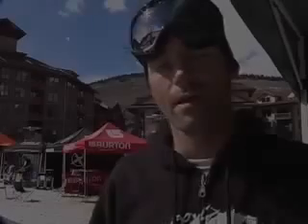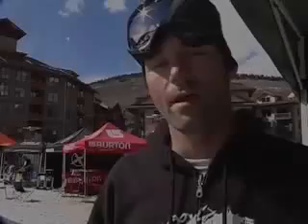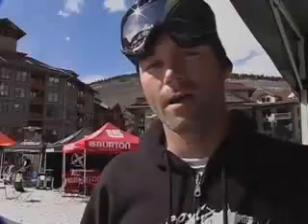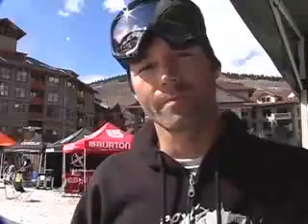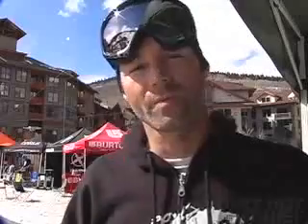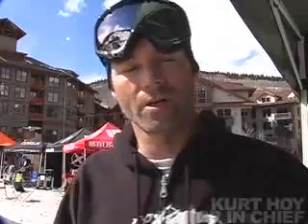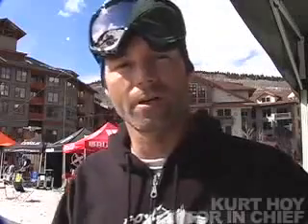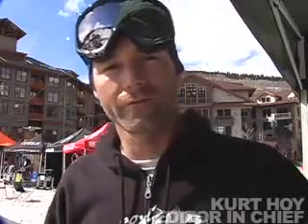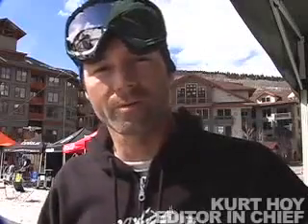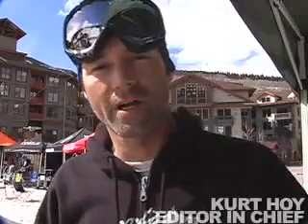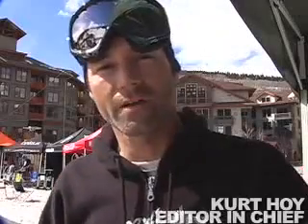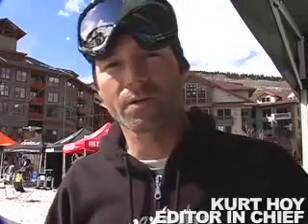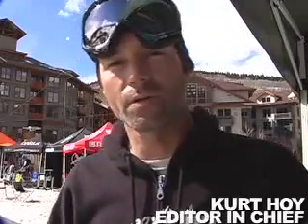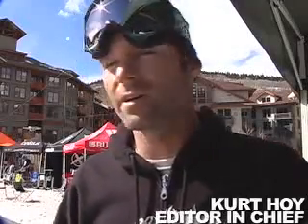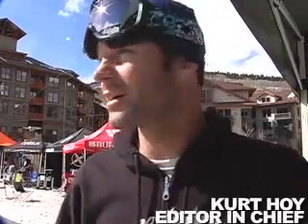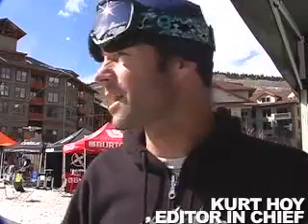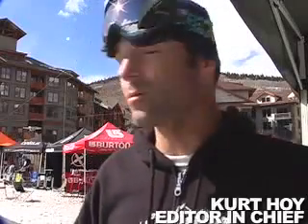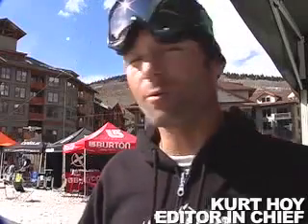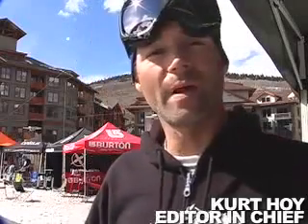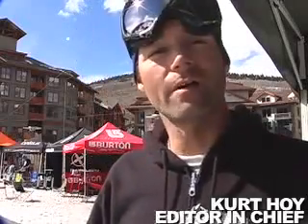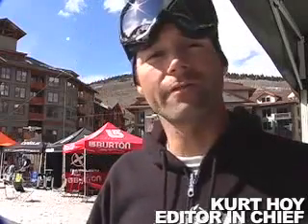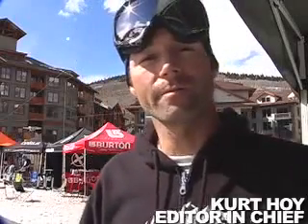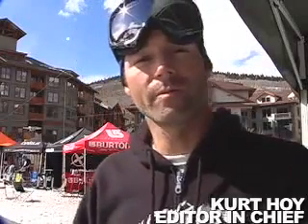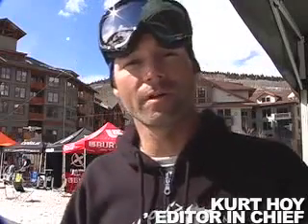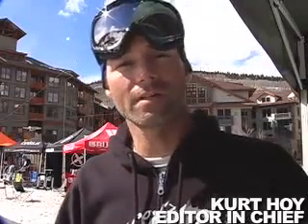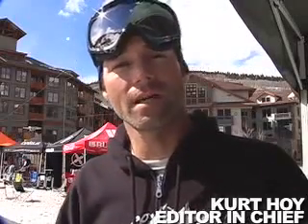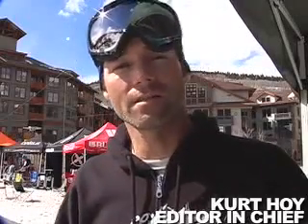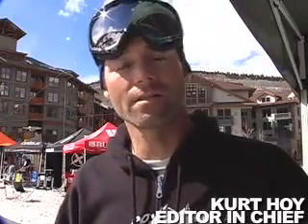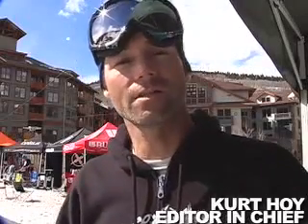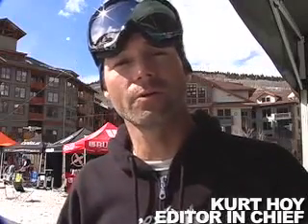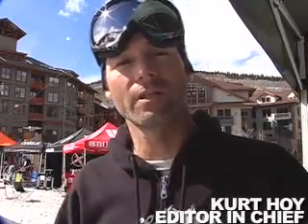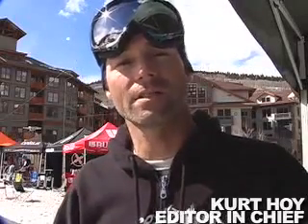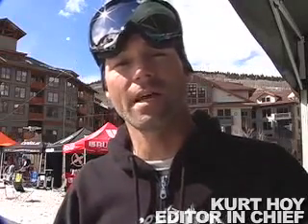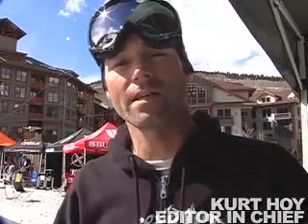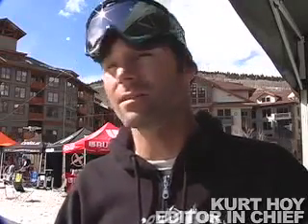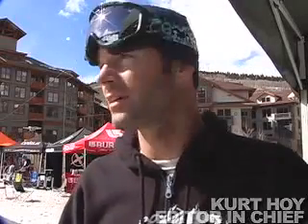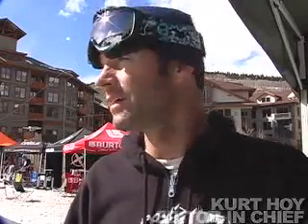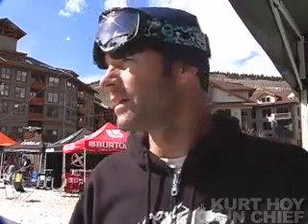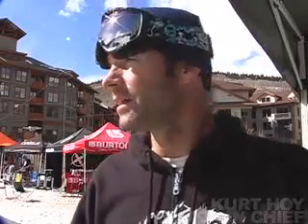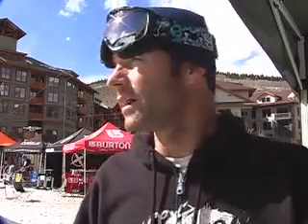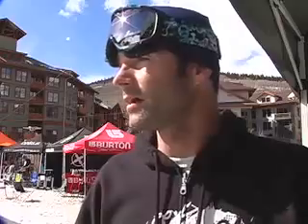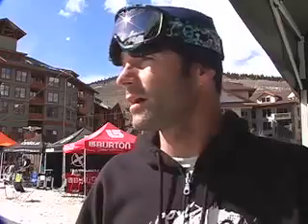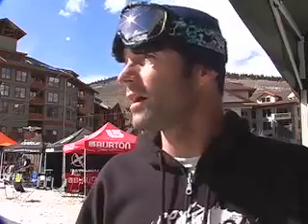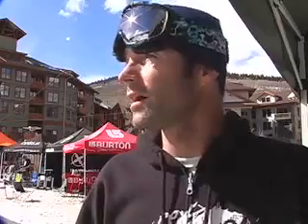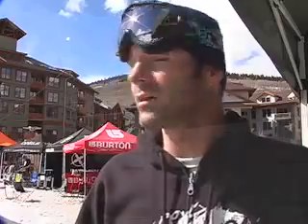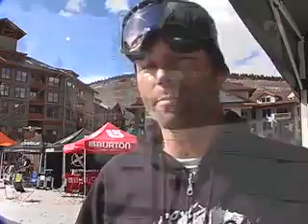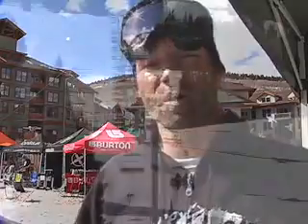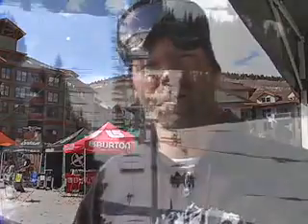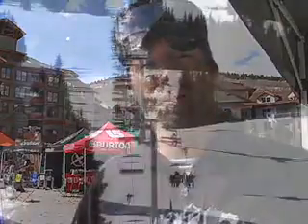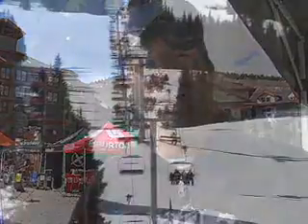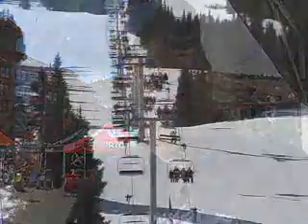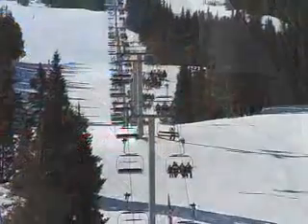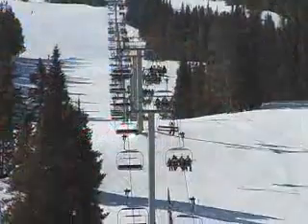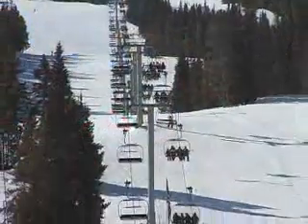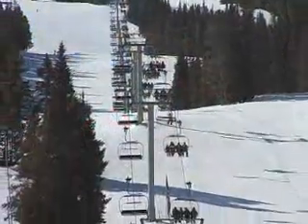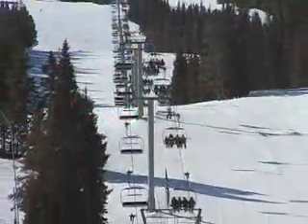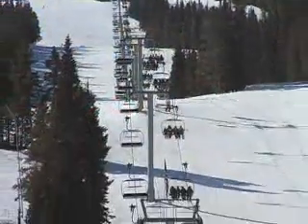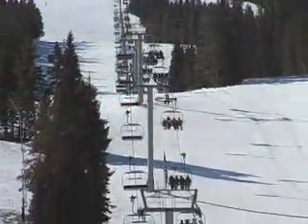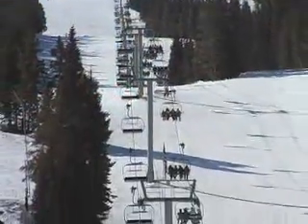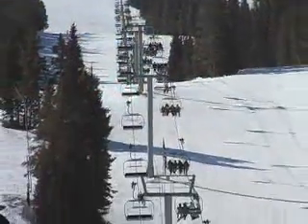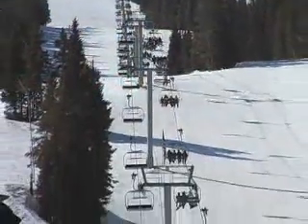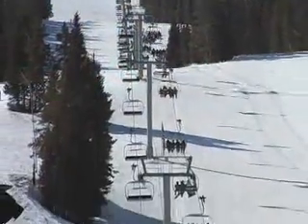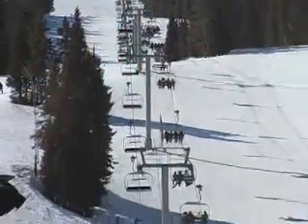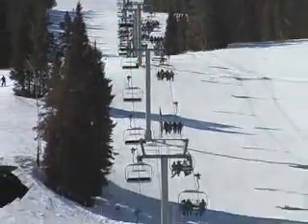Hey, I'm Kurt from Transworld. We're here at Copper Mountain for the board test — it's a good wood test. The park's killer. It's a sunny day, spring riding.